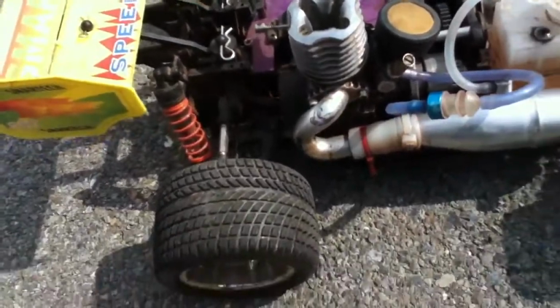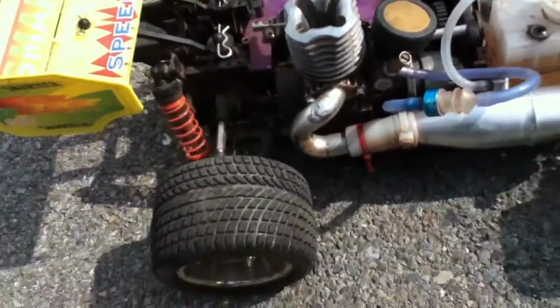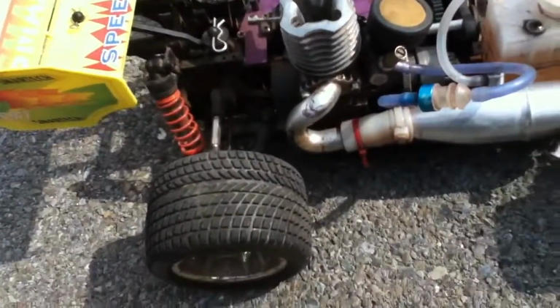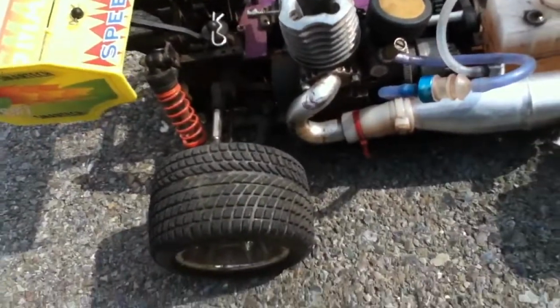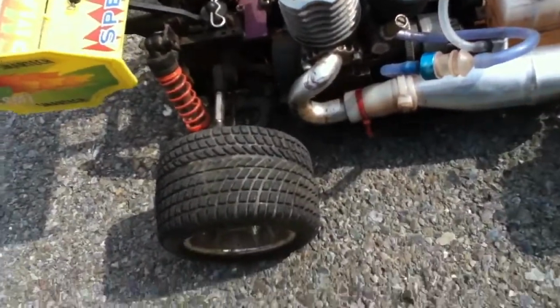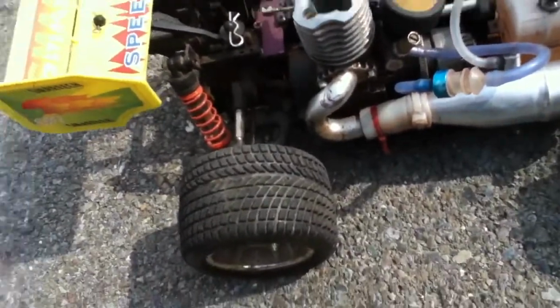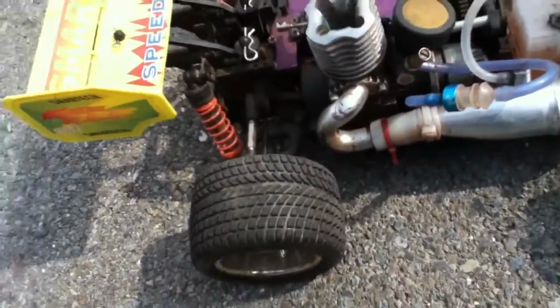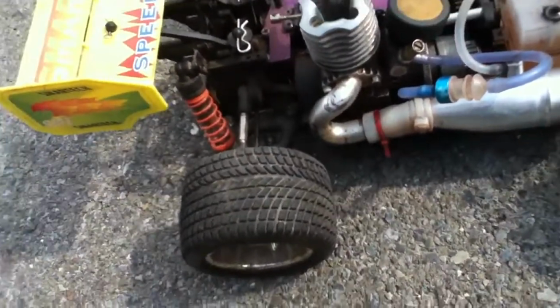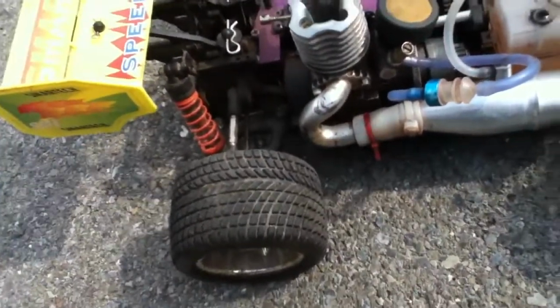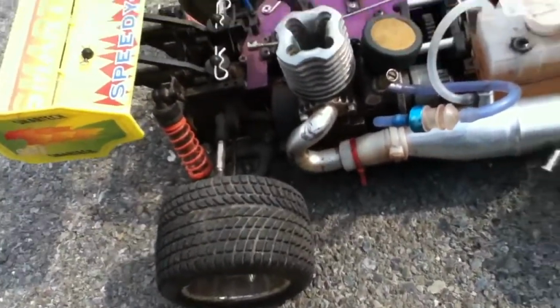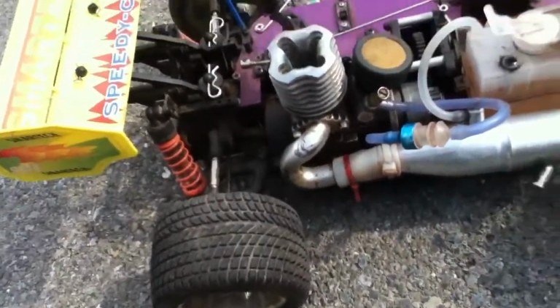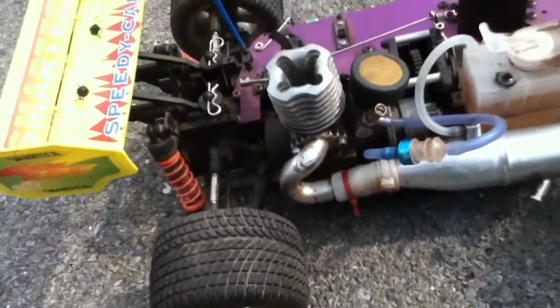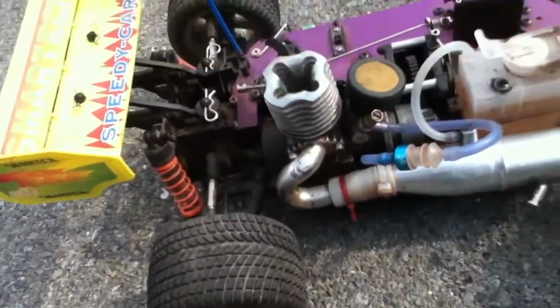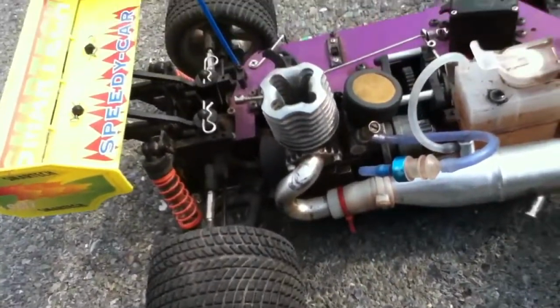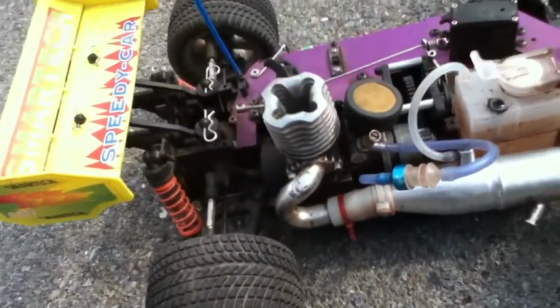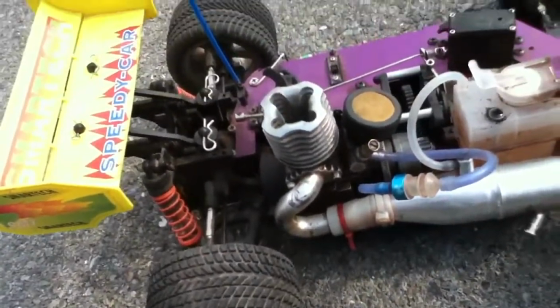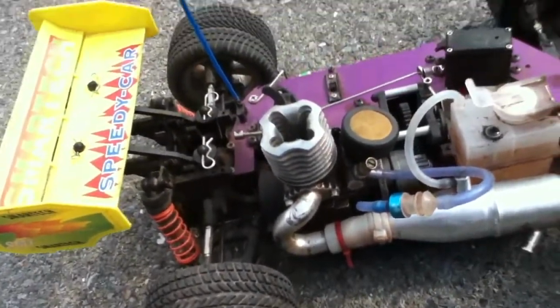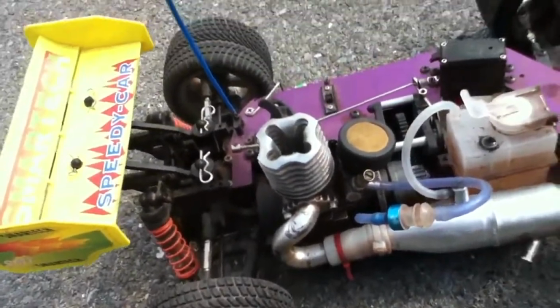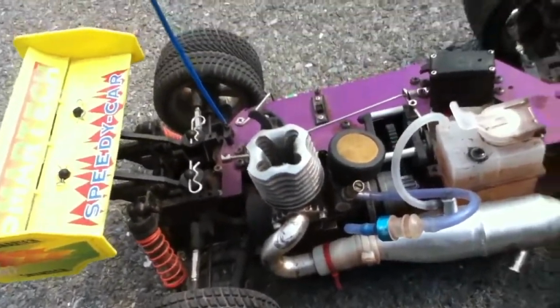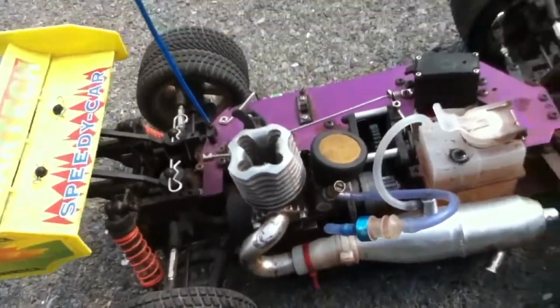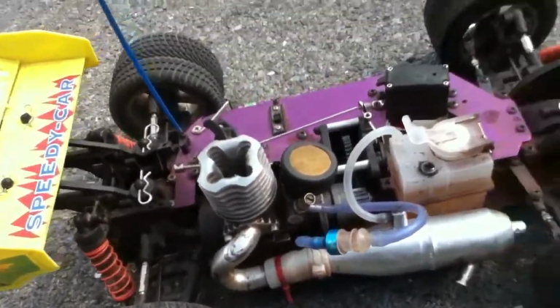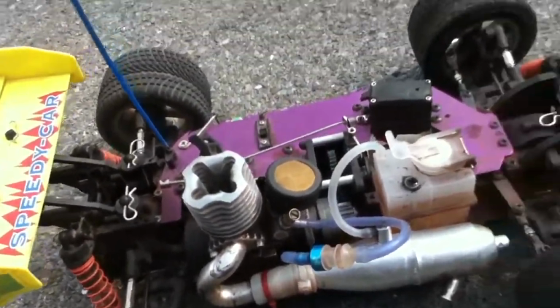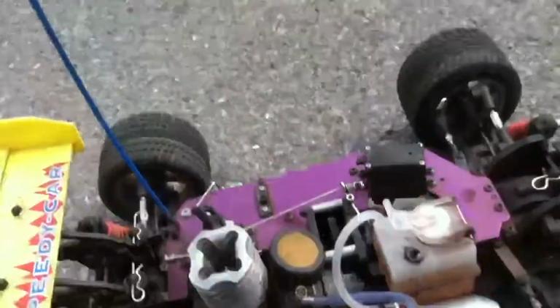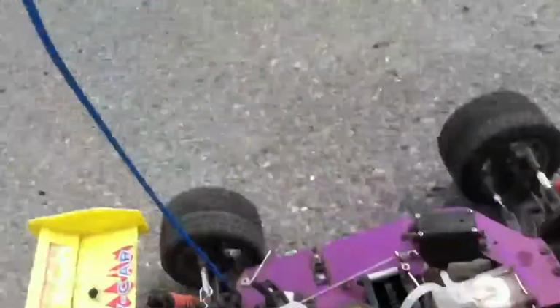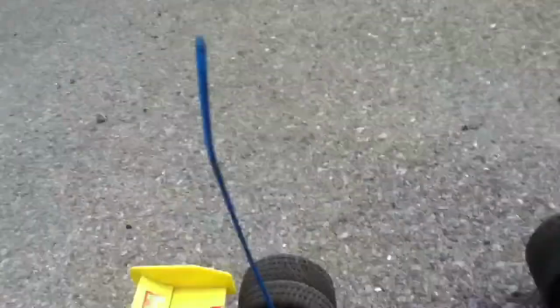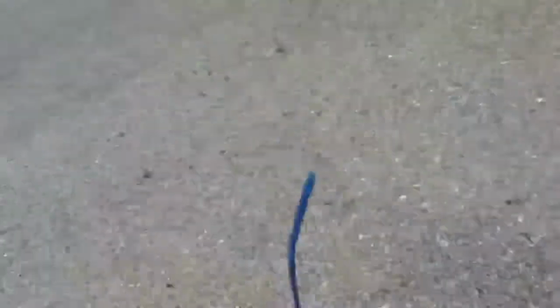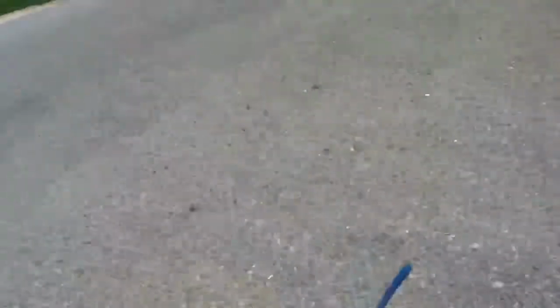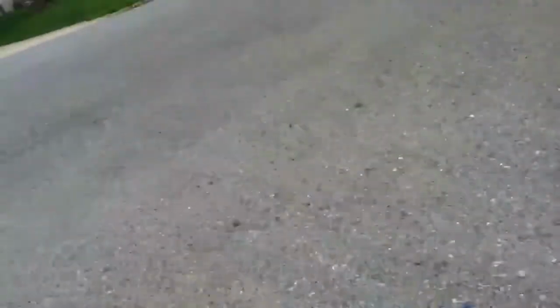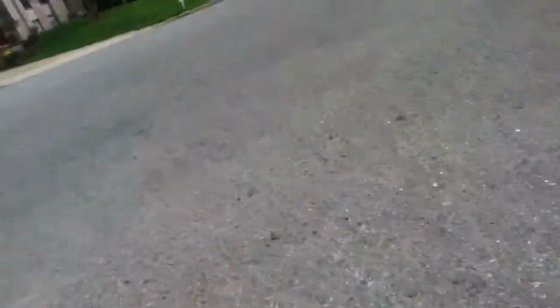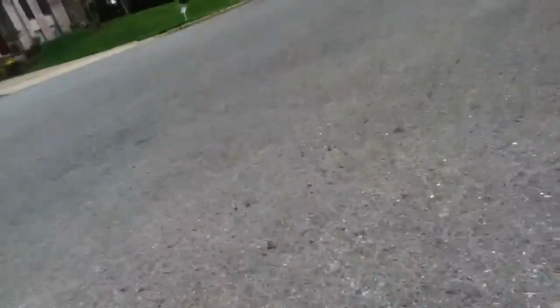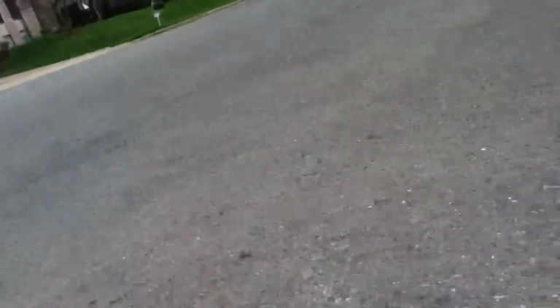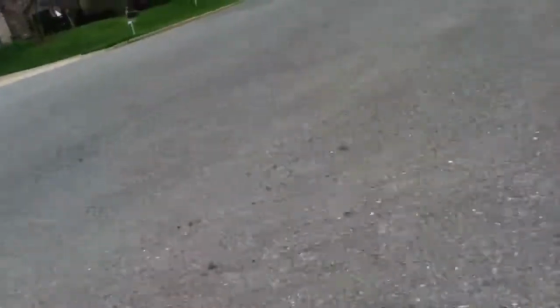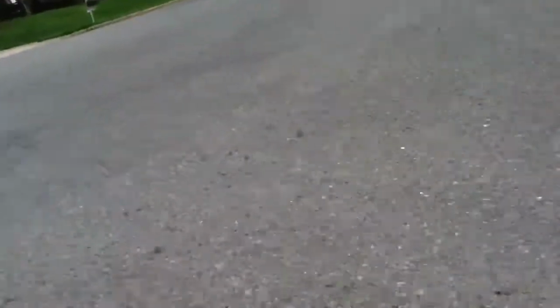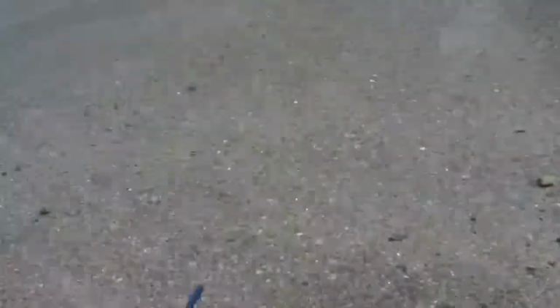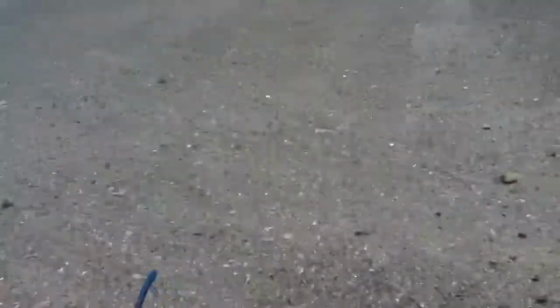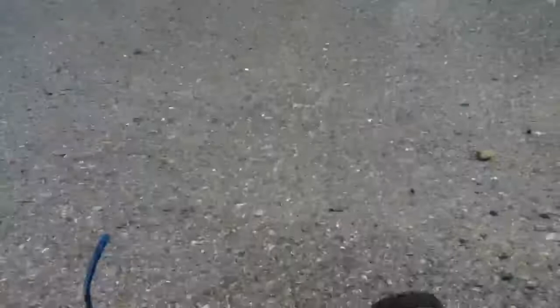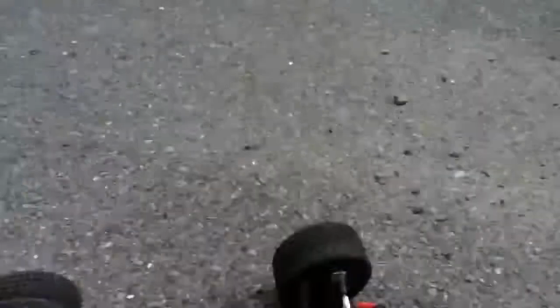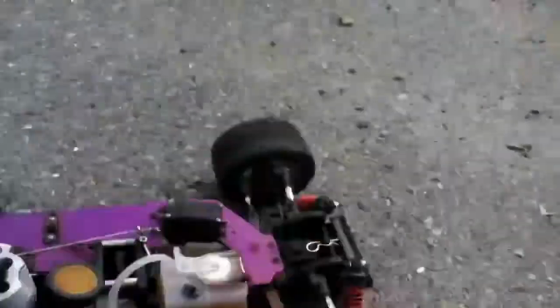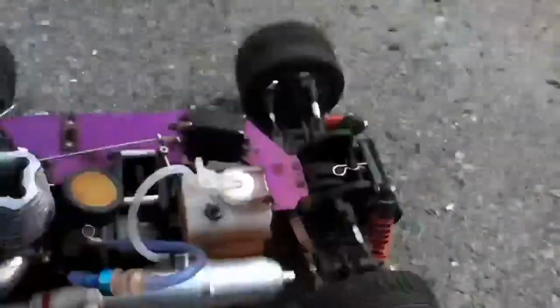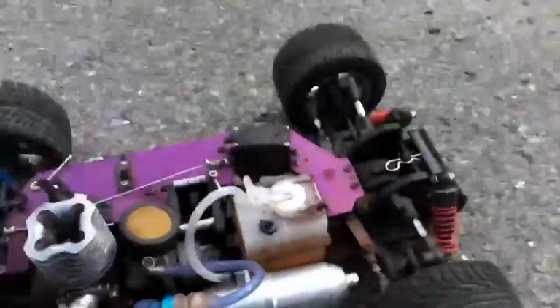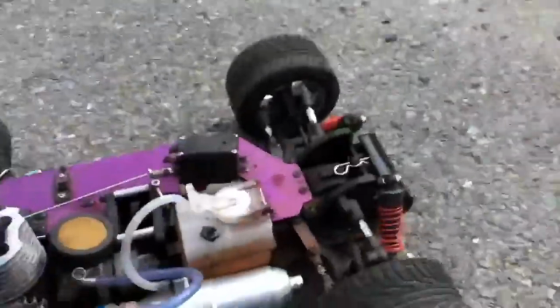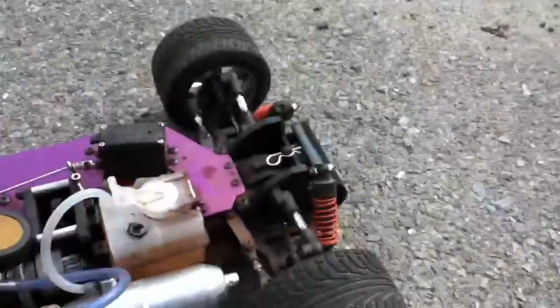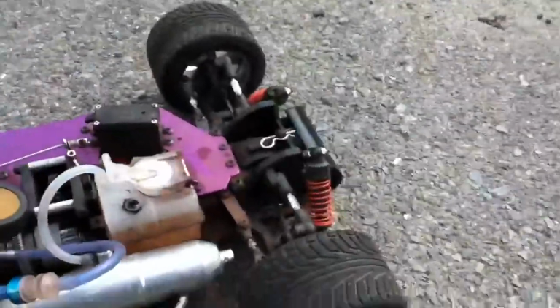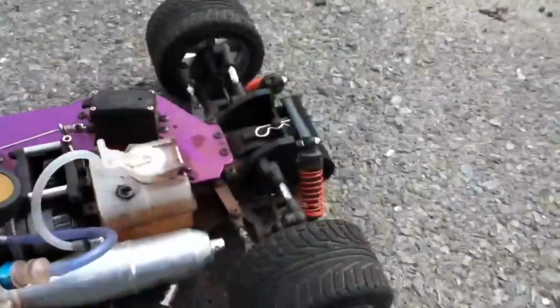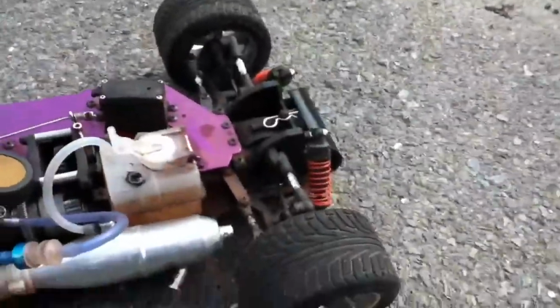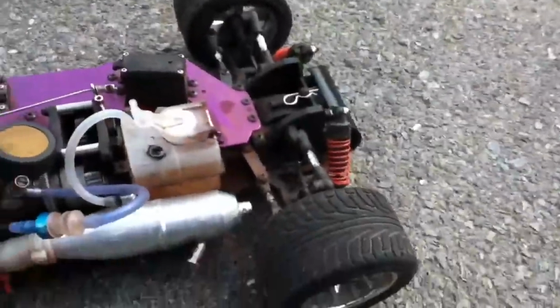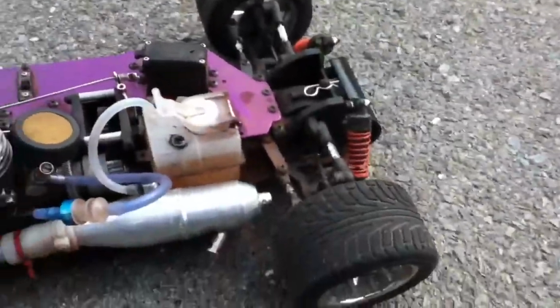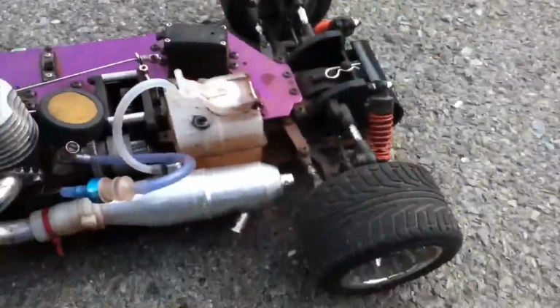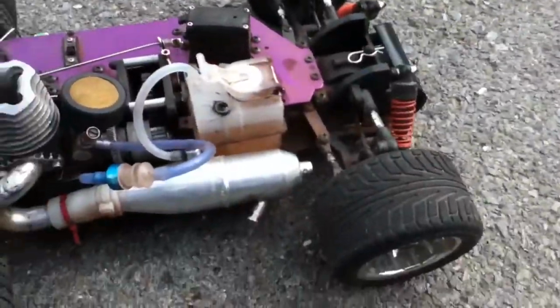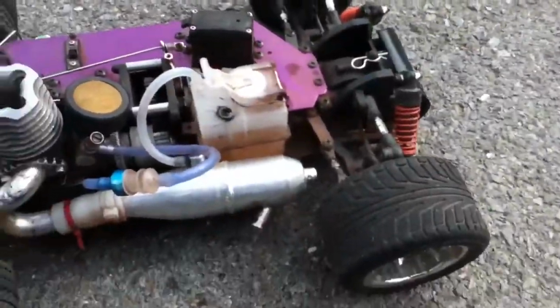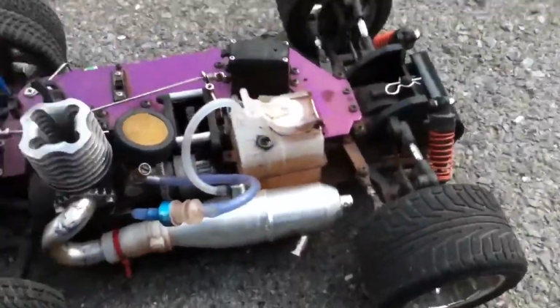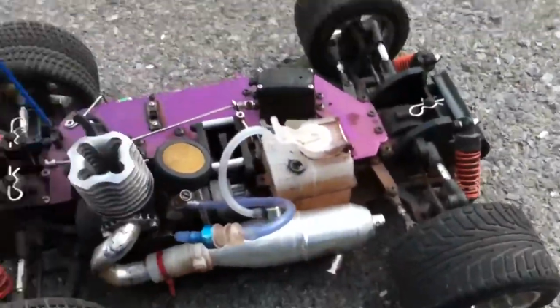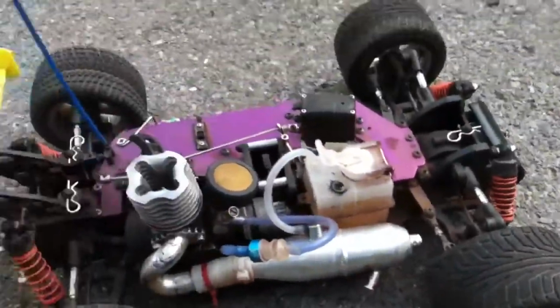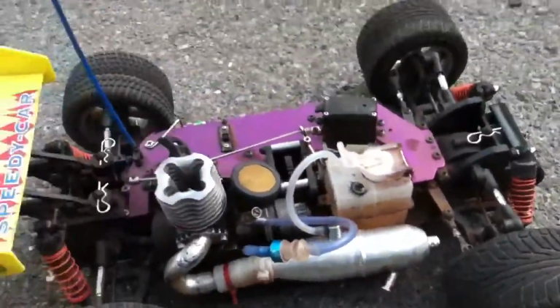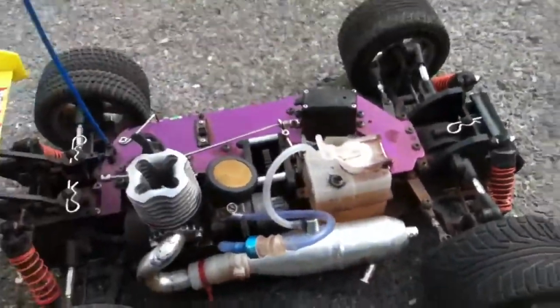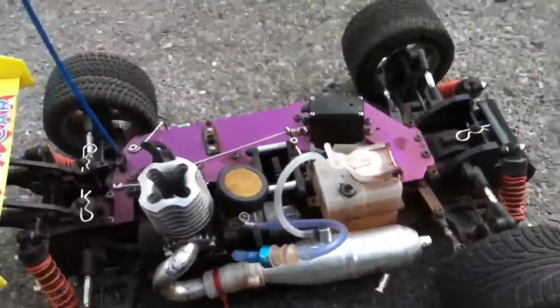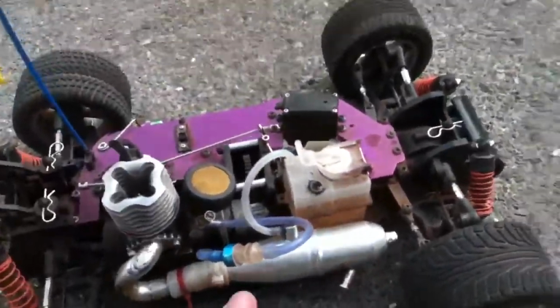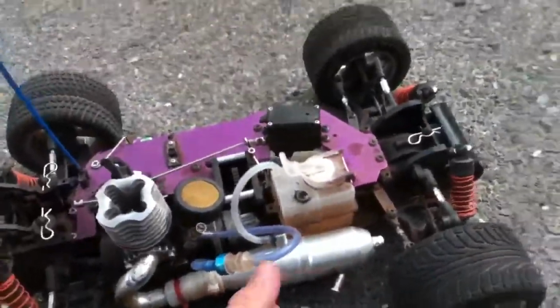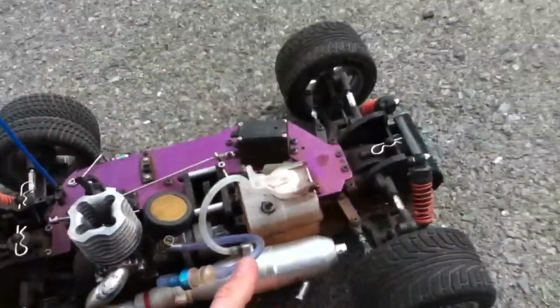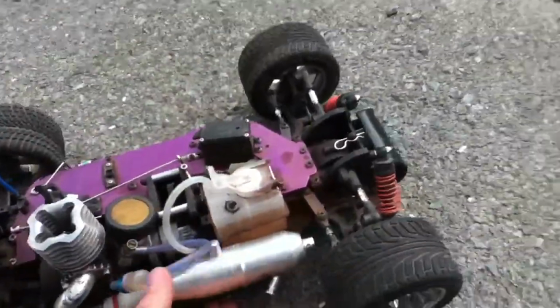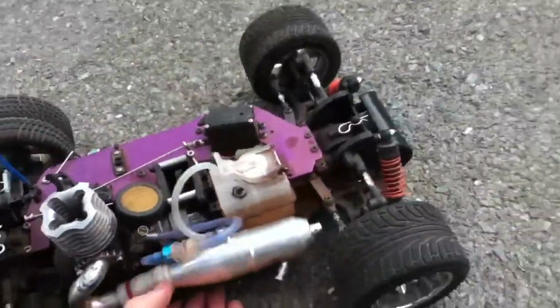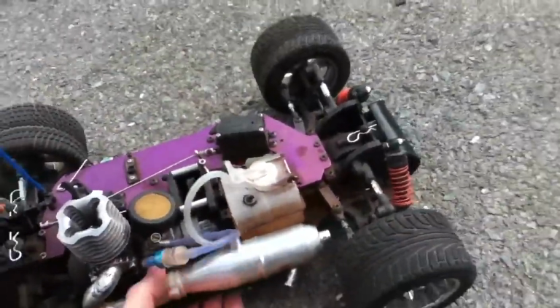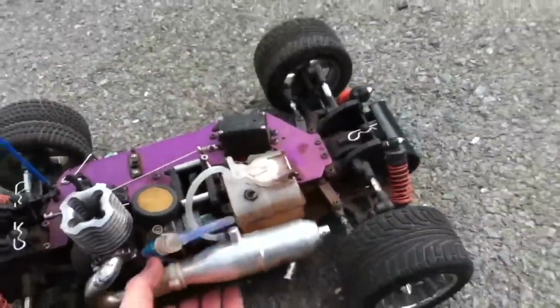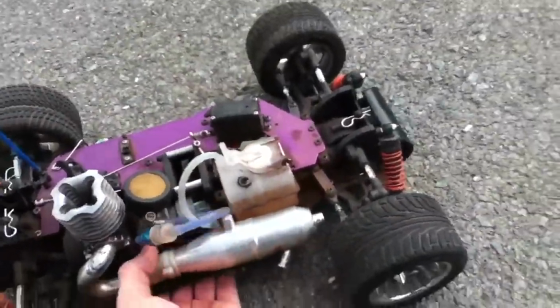The street tires are good for when you're out here on this pavement. I'll see what else I like about it.